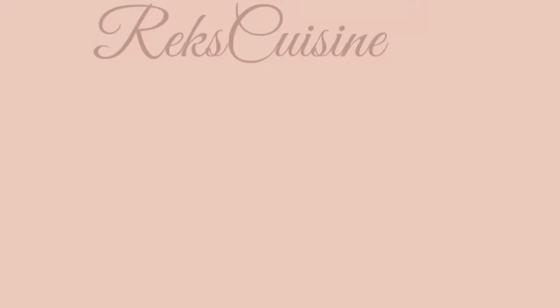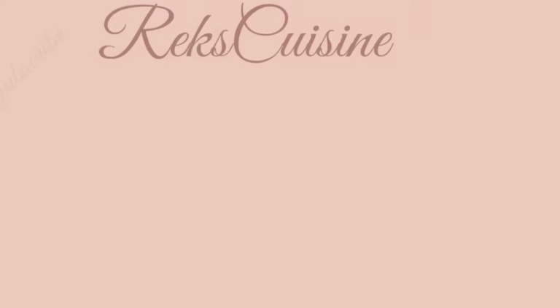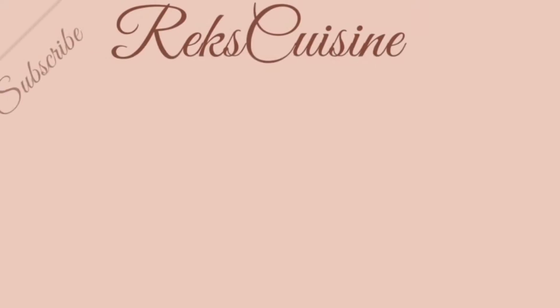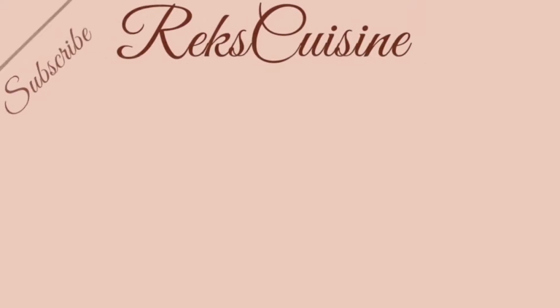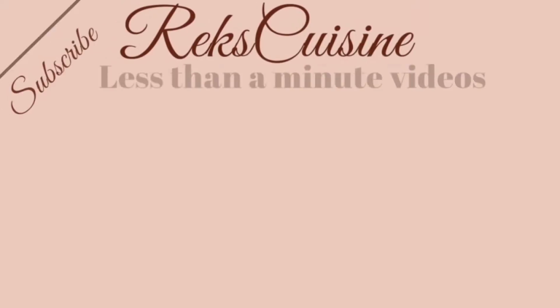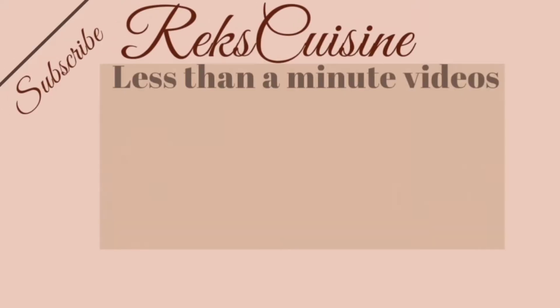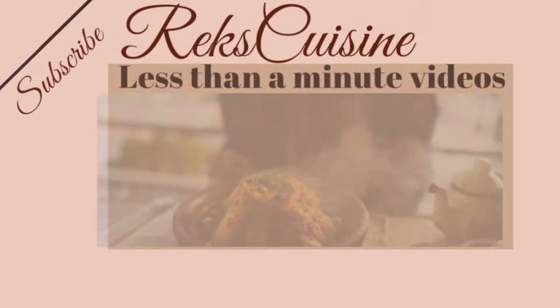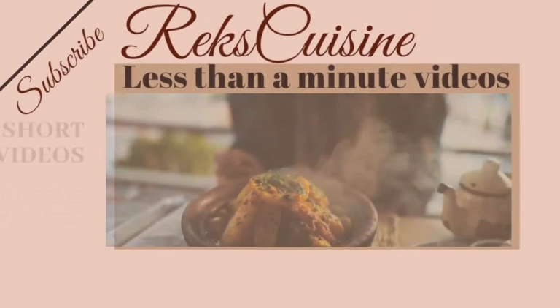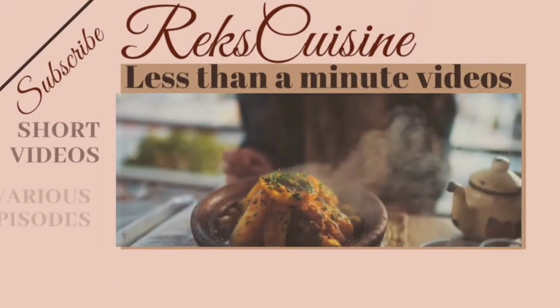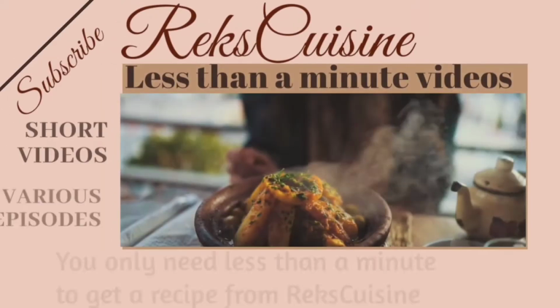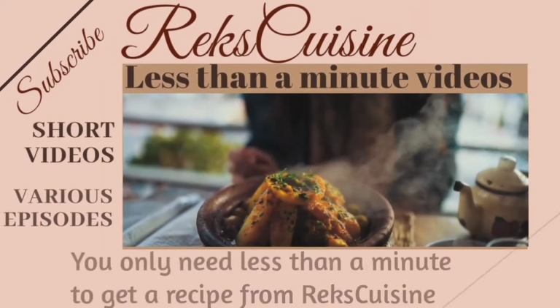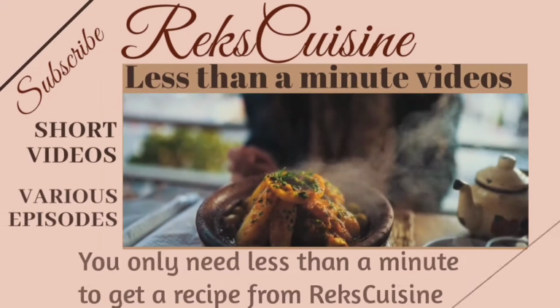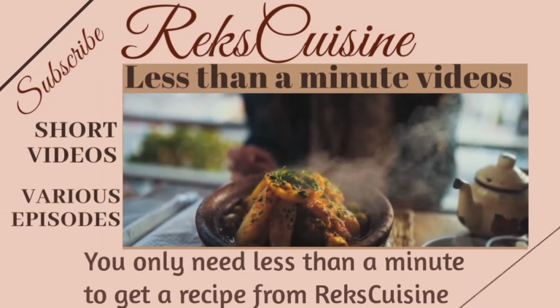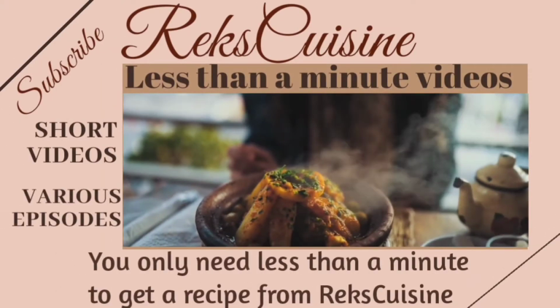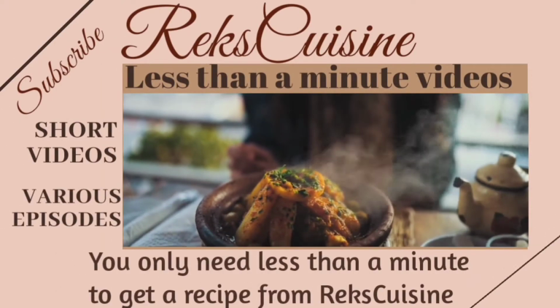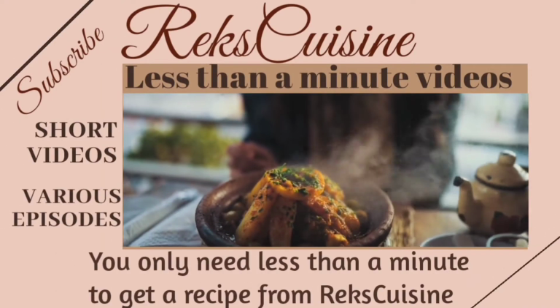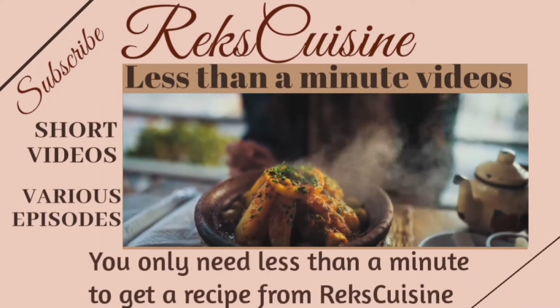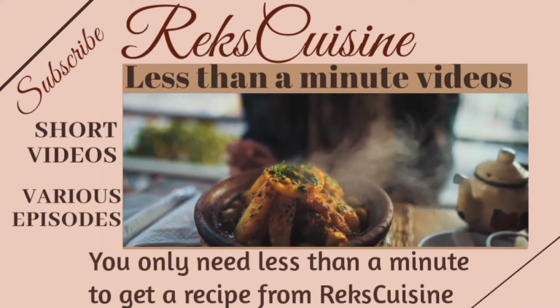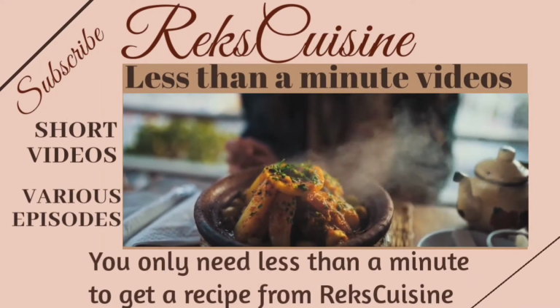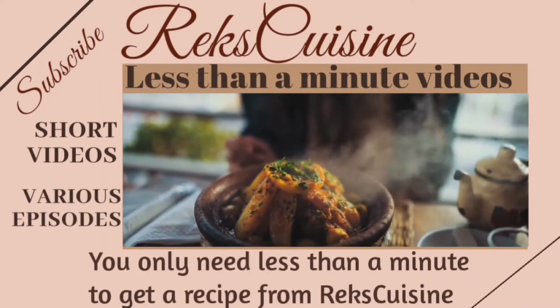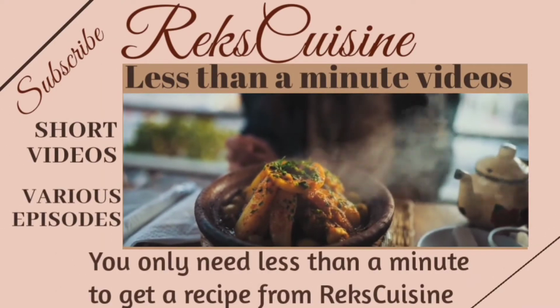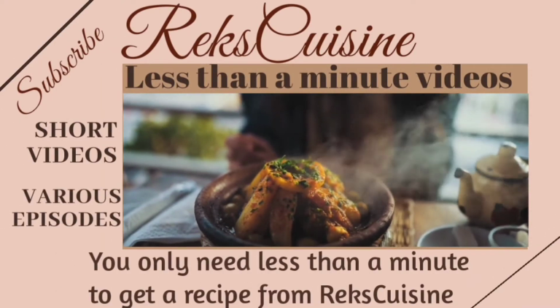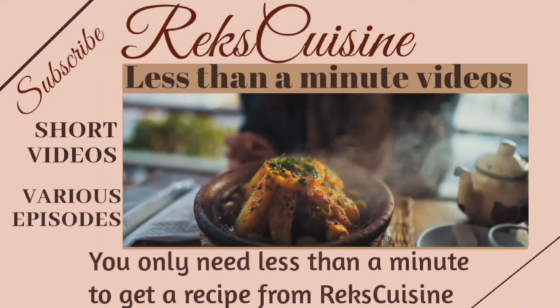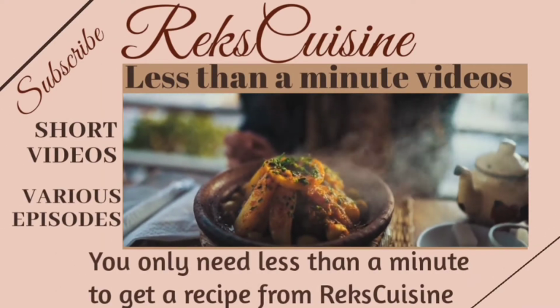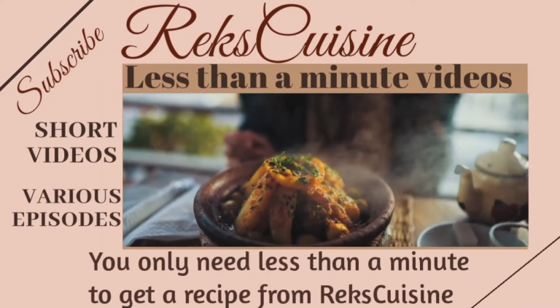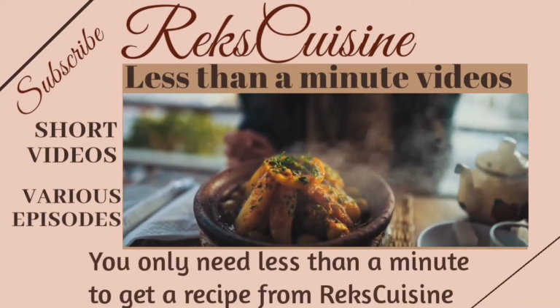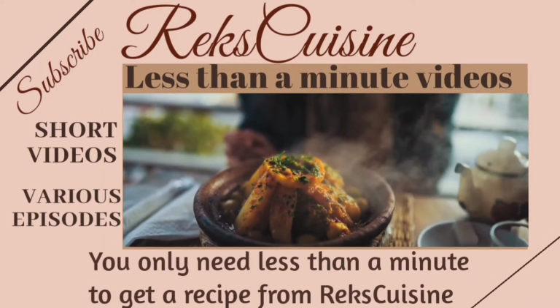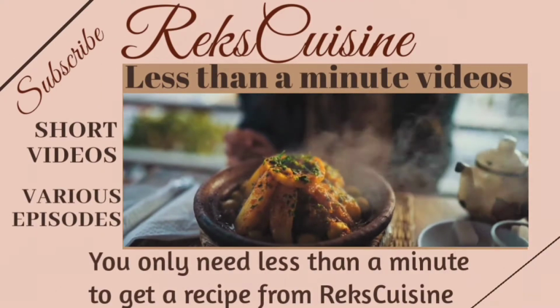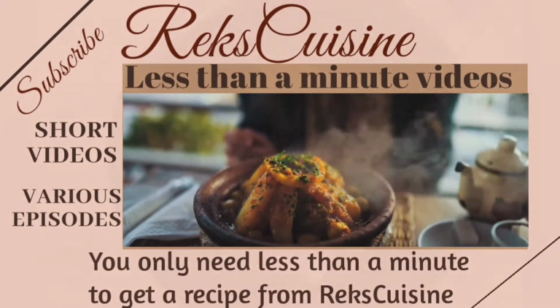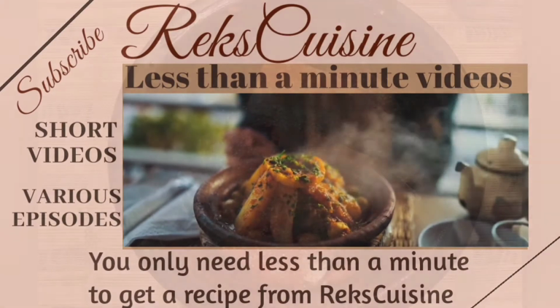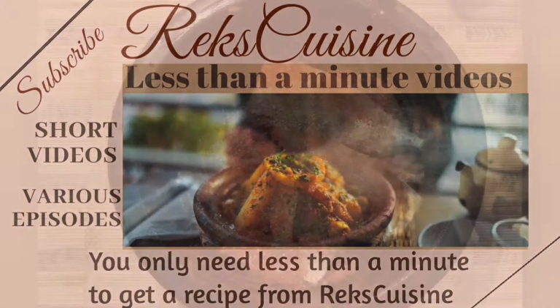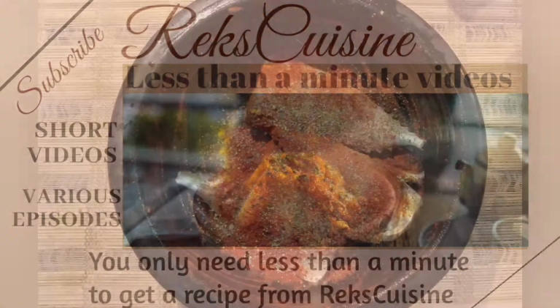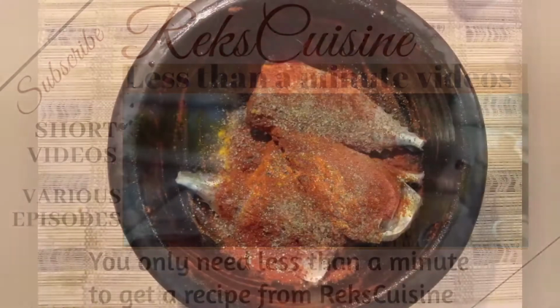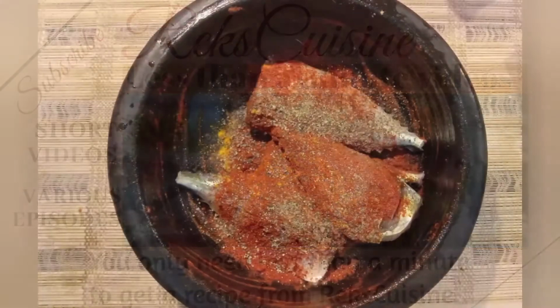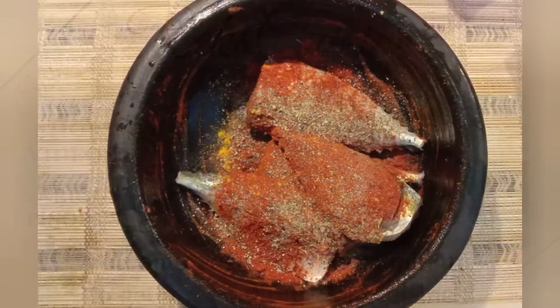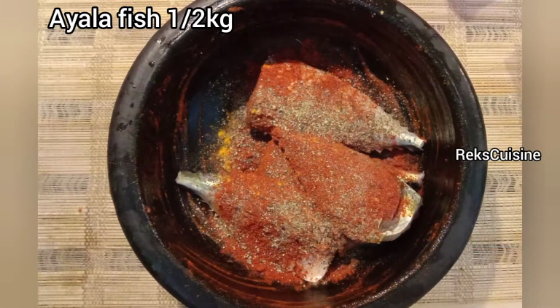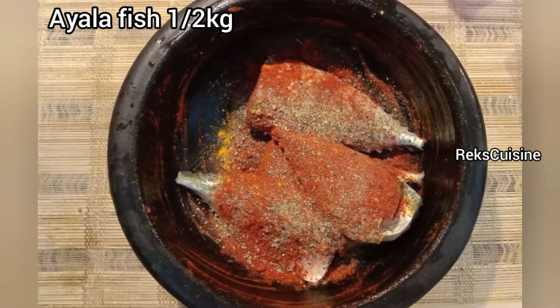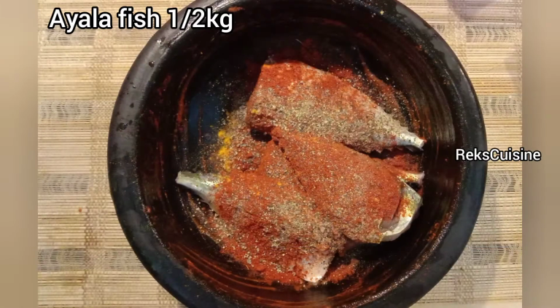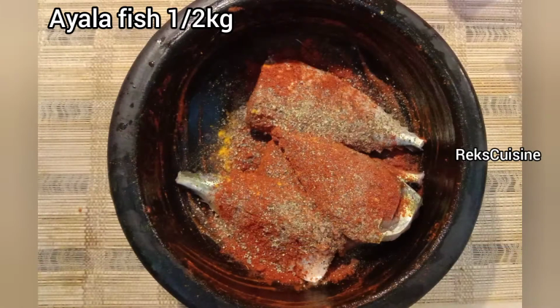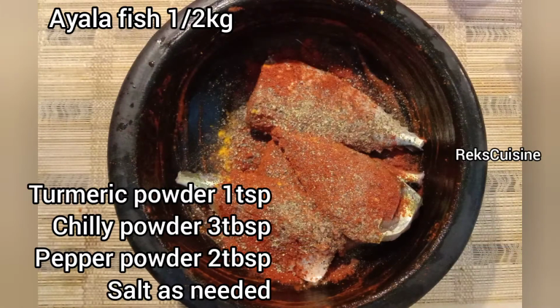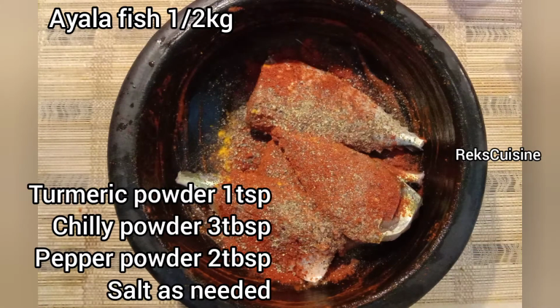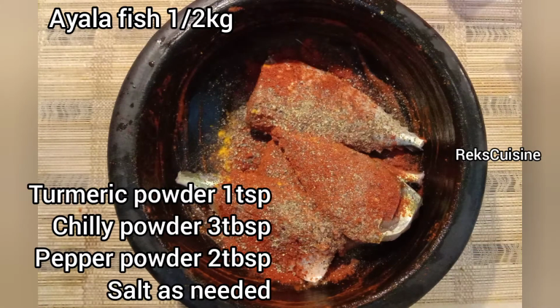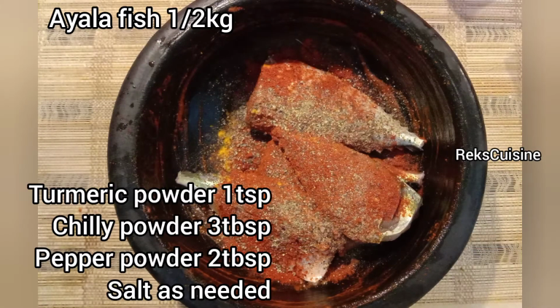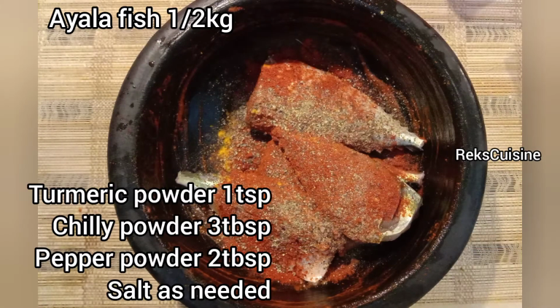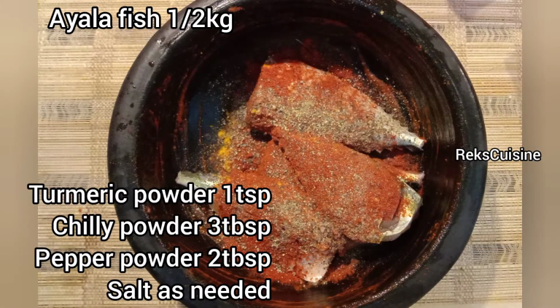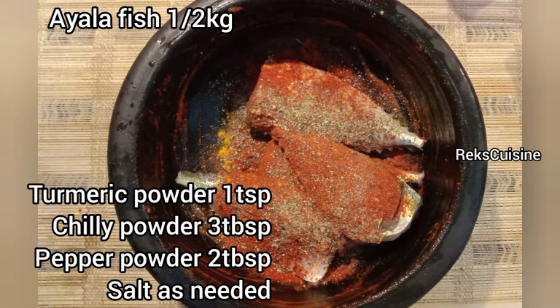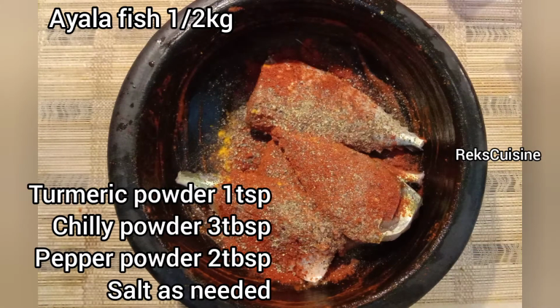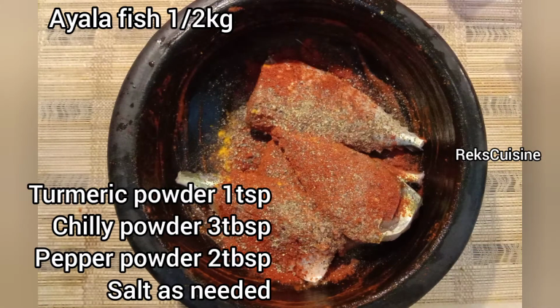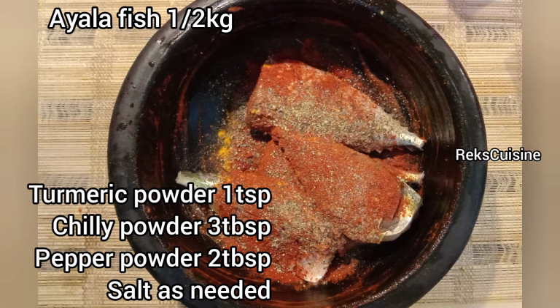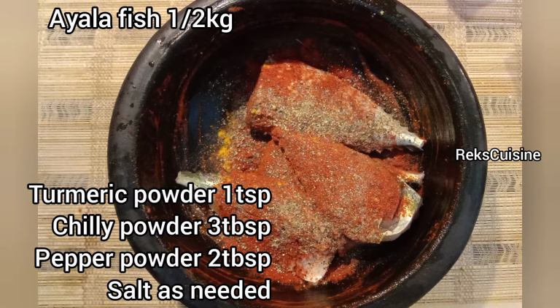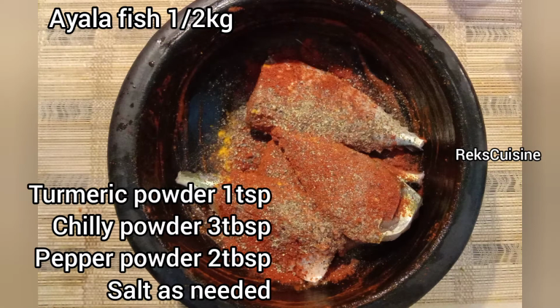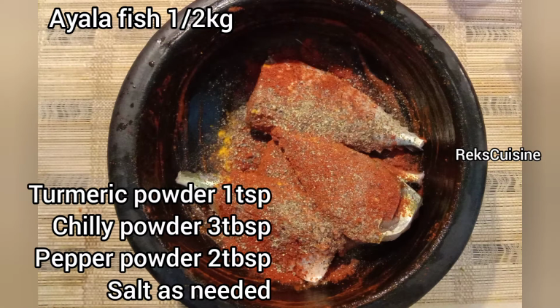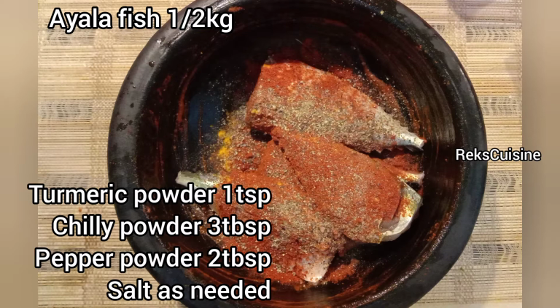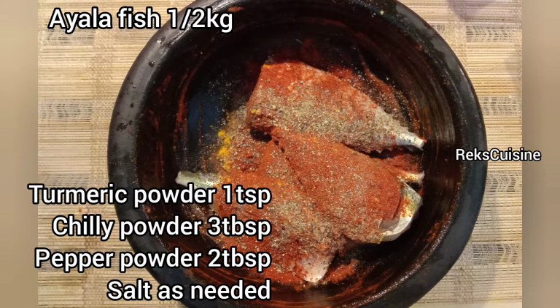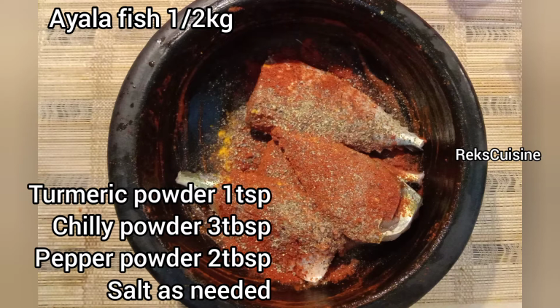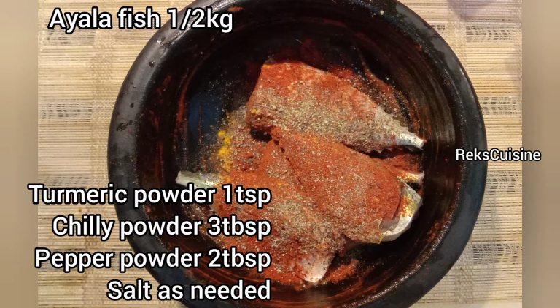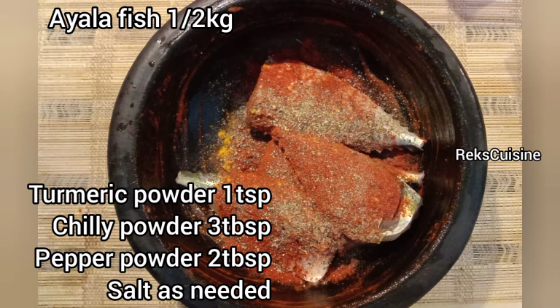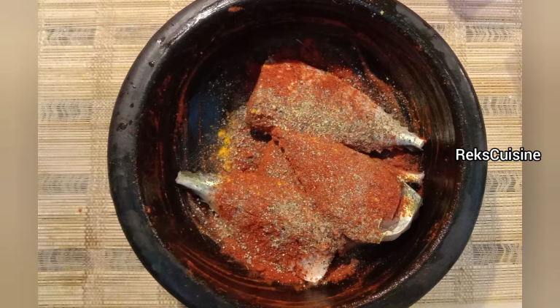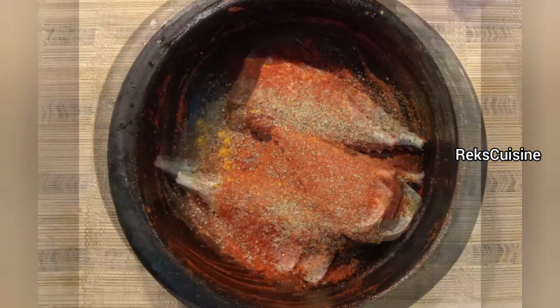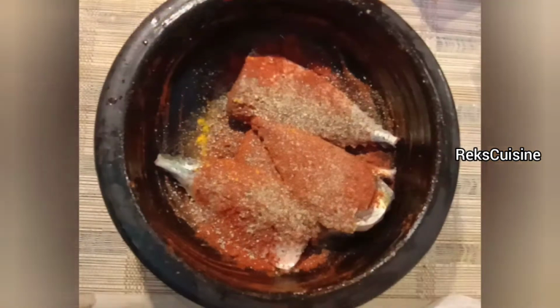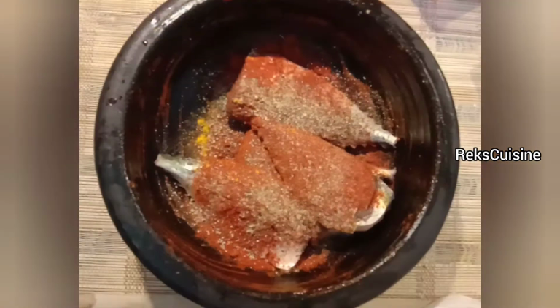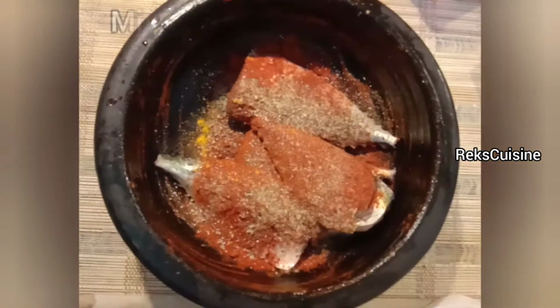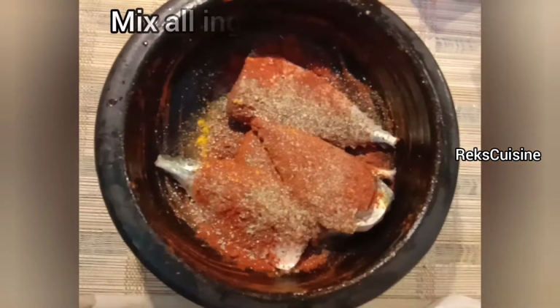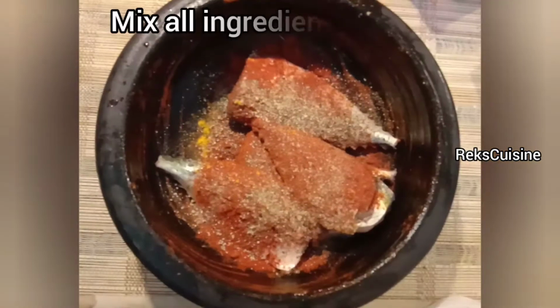Hi all, welcome to less than 1 minute channel Rick's Cozine. Let's make a simple crispy mackerel fish fry today.